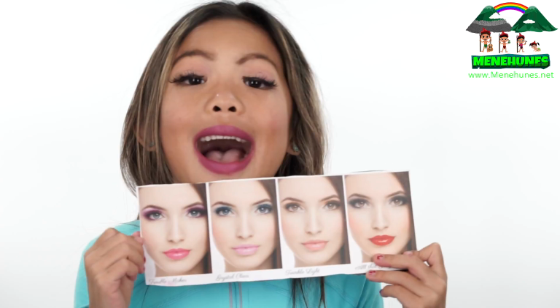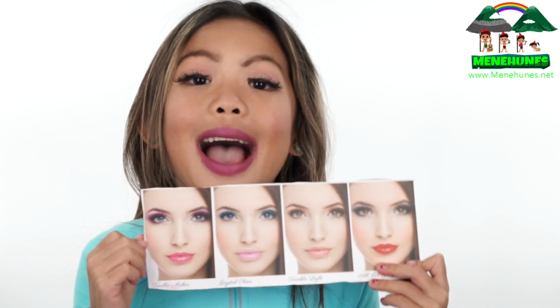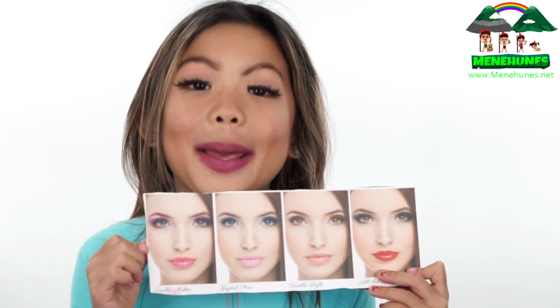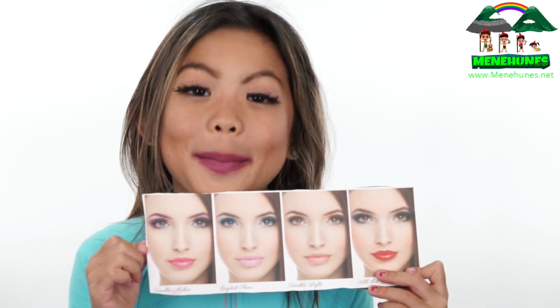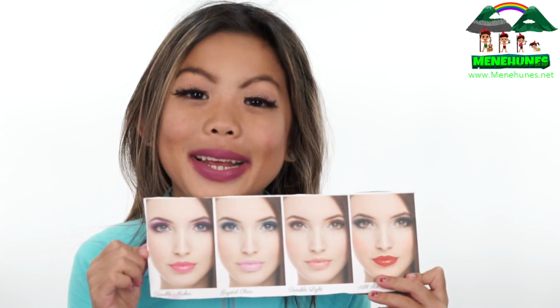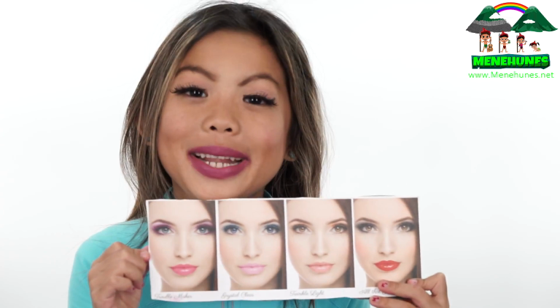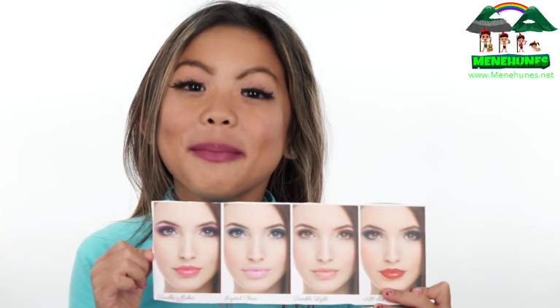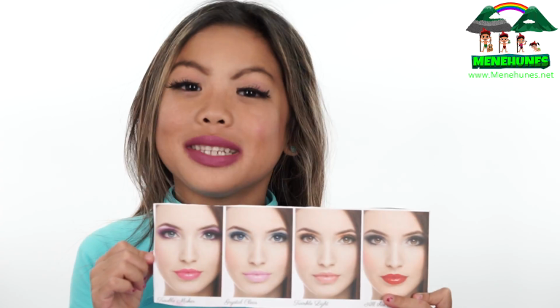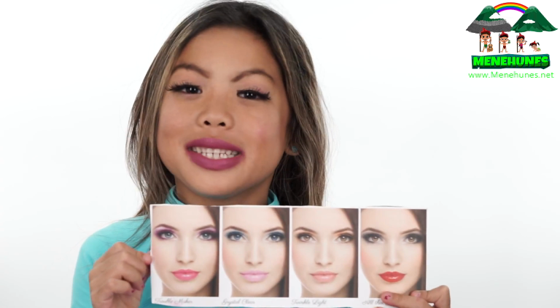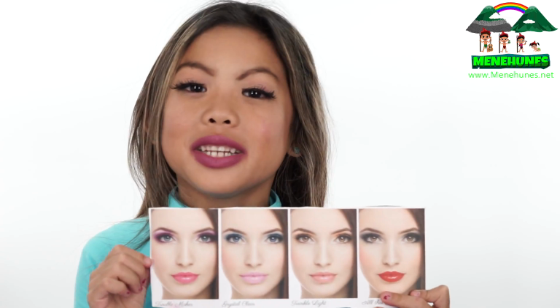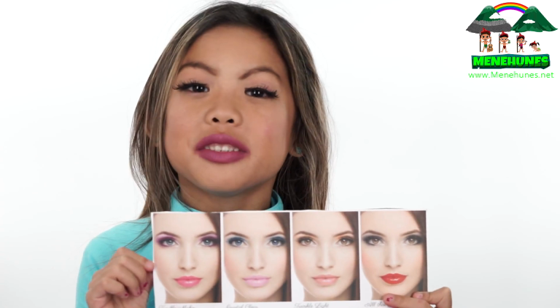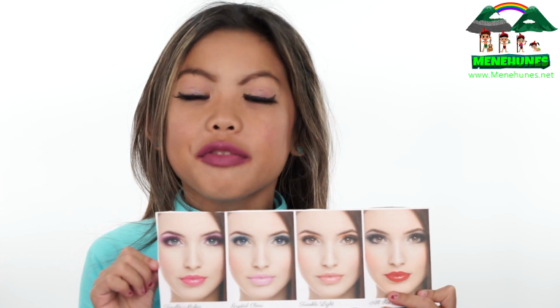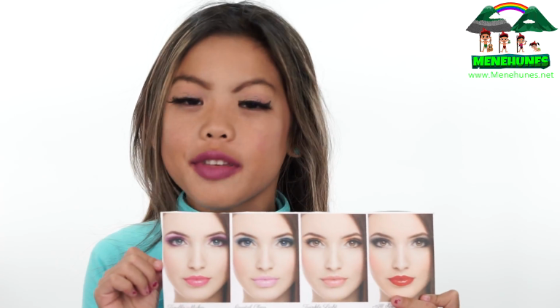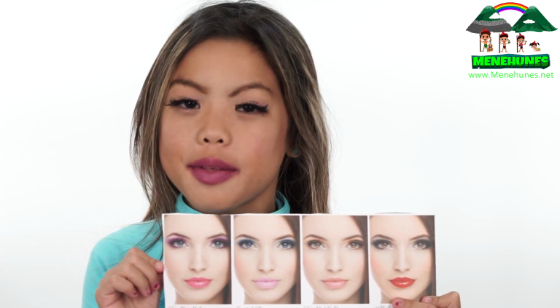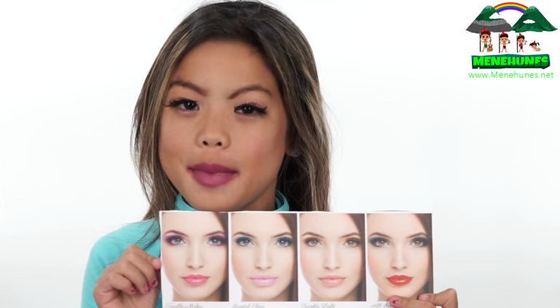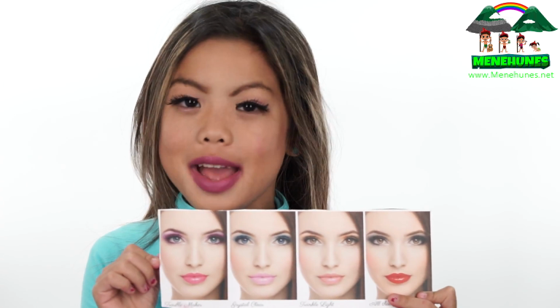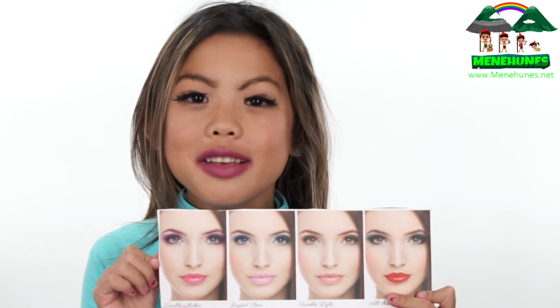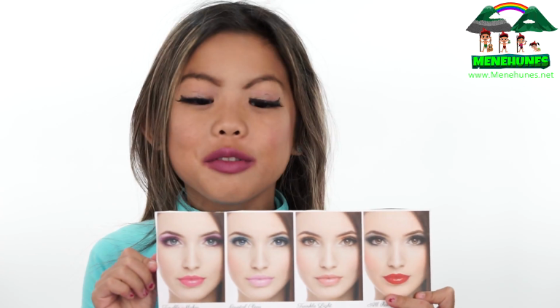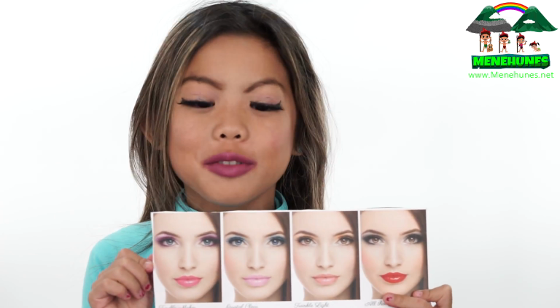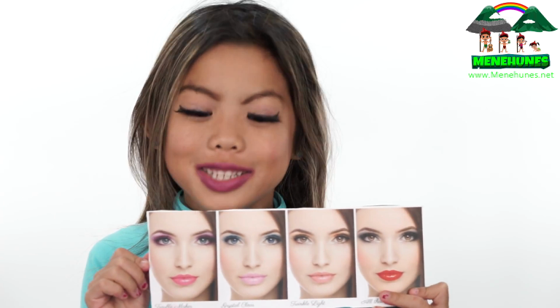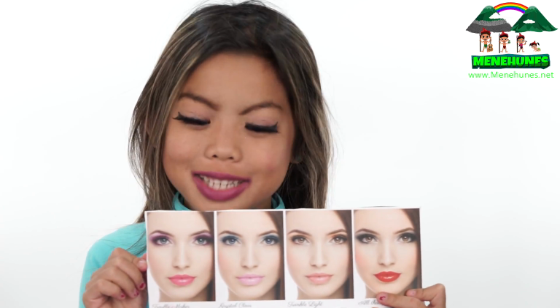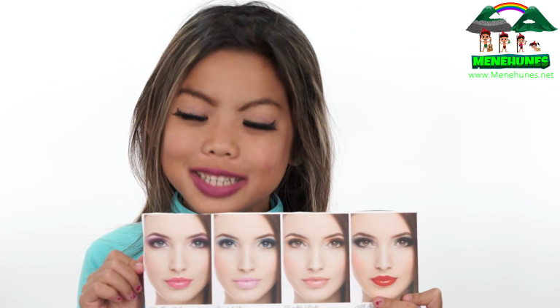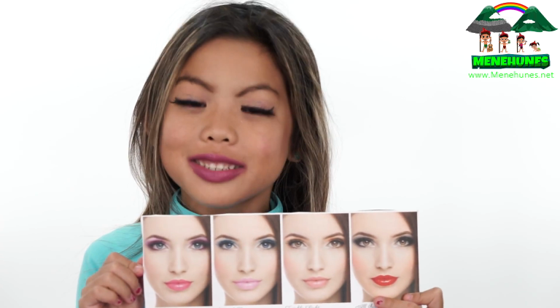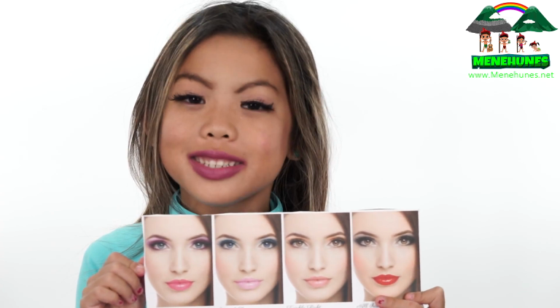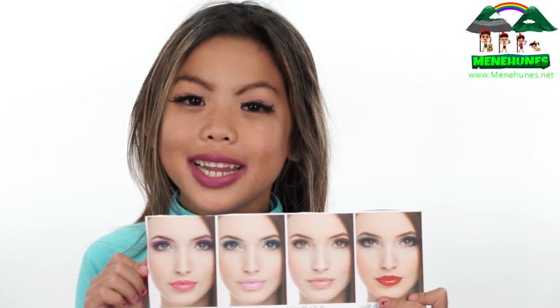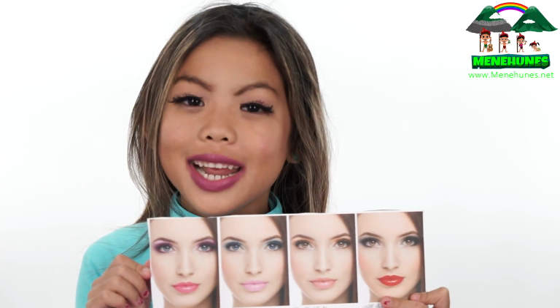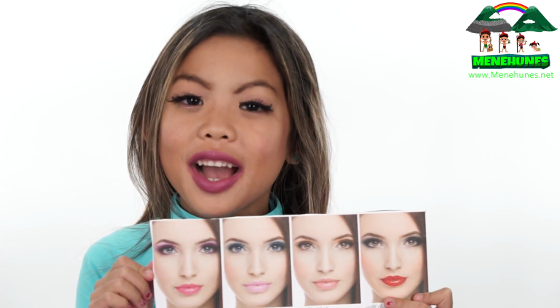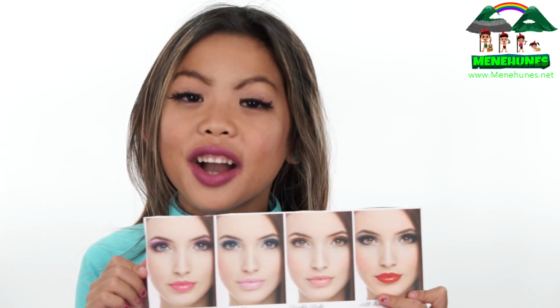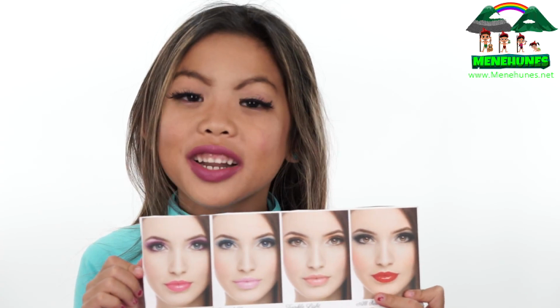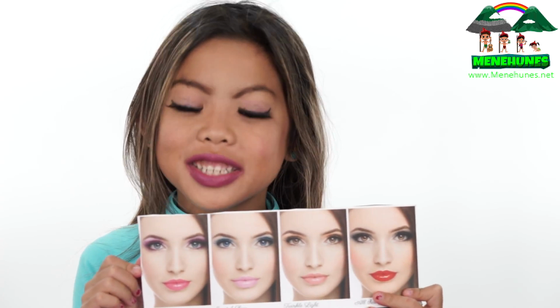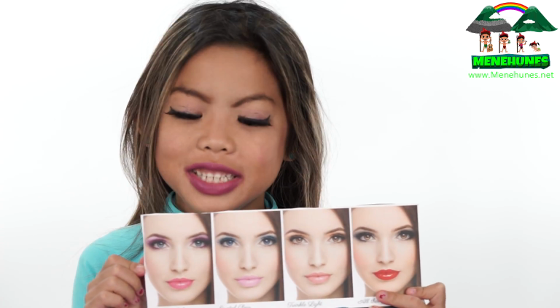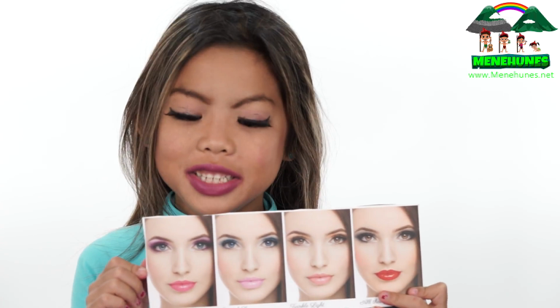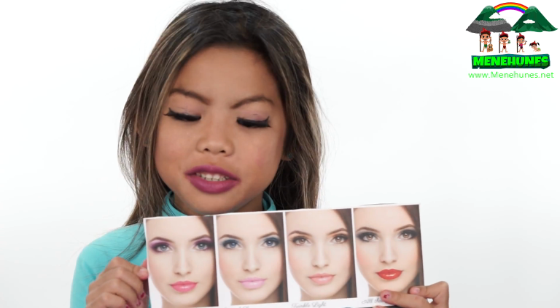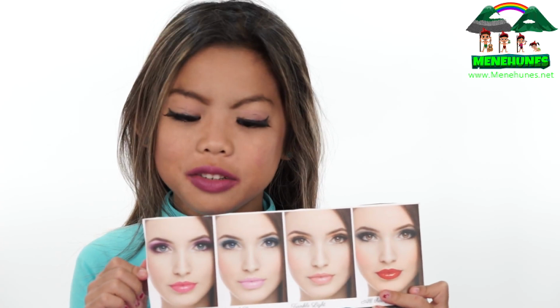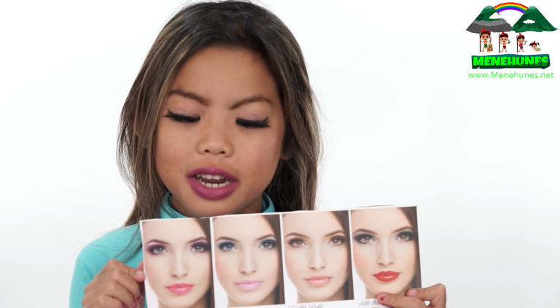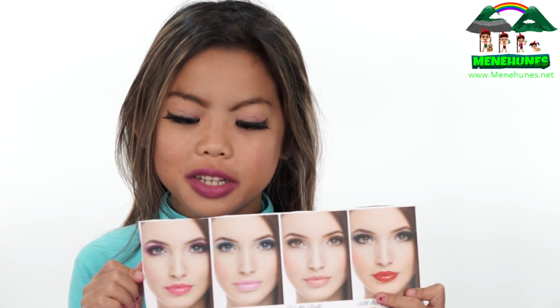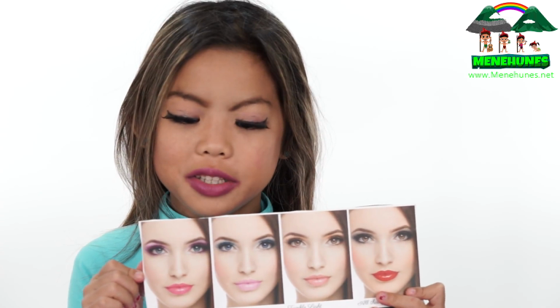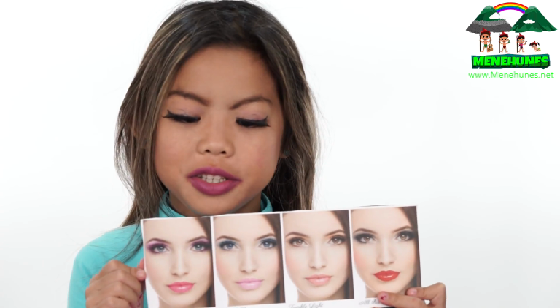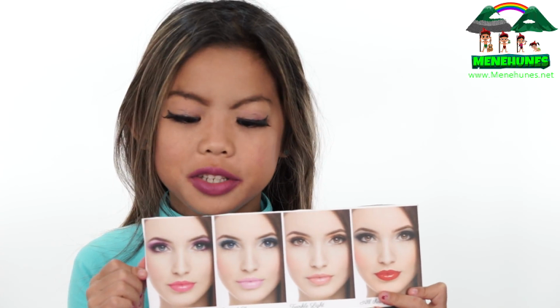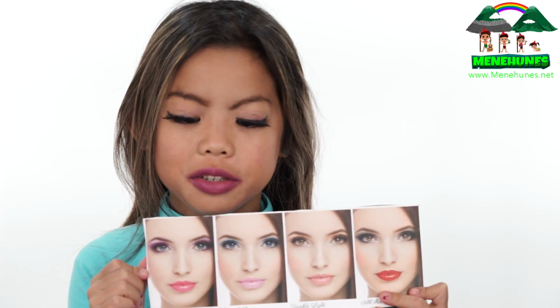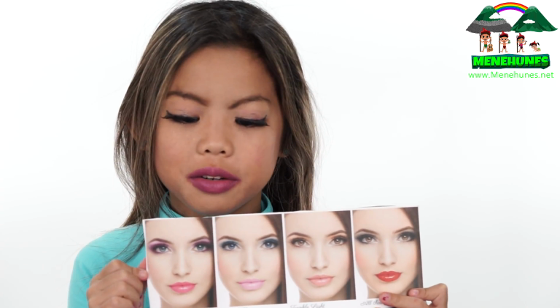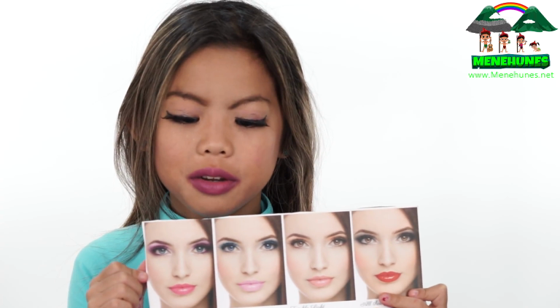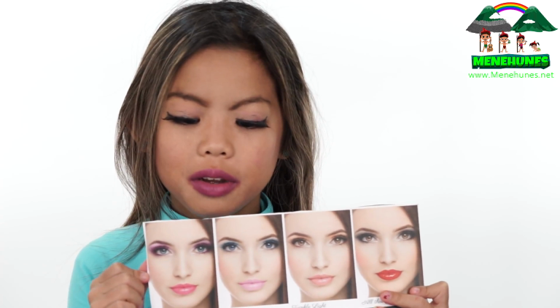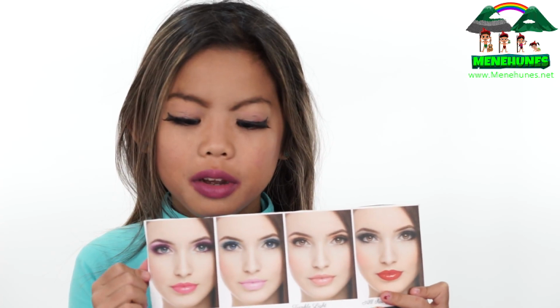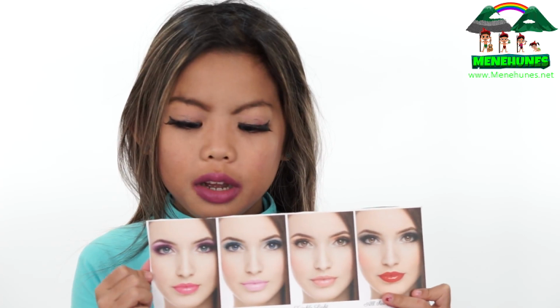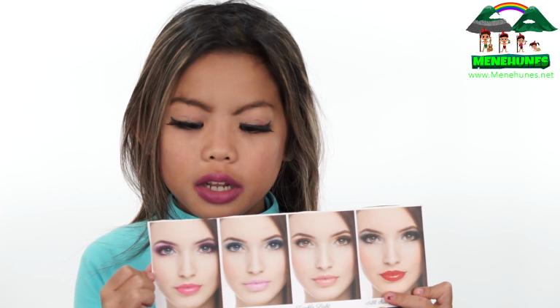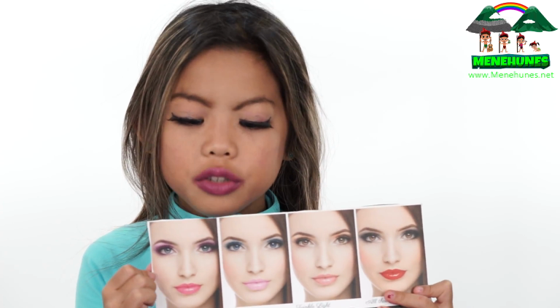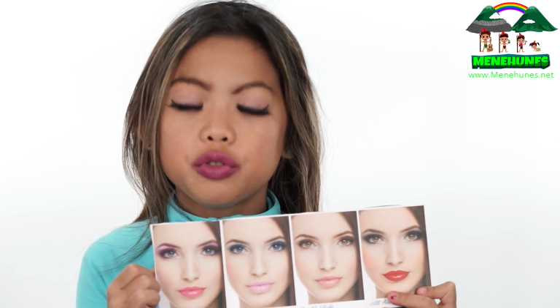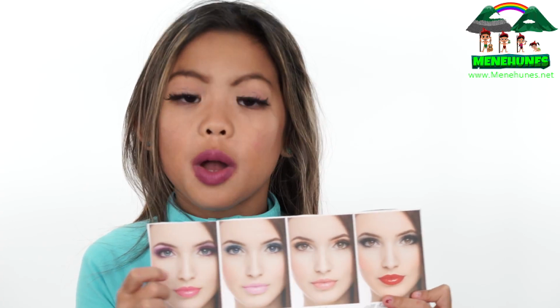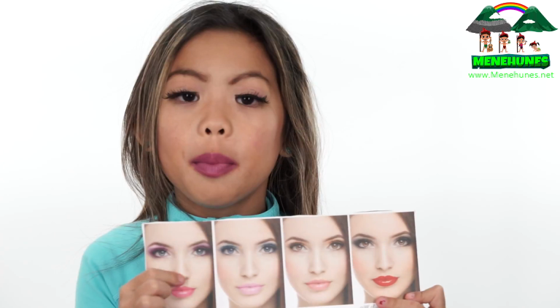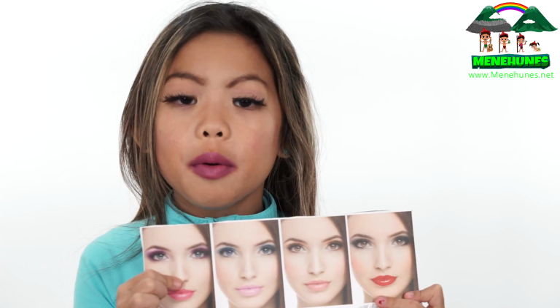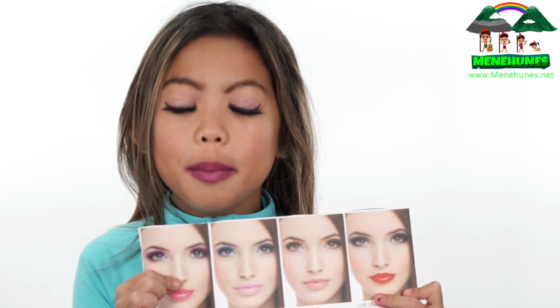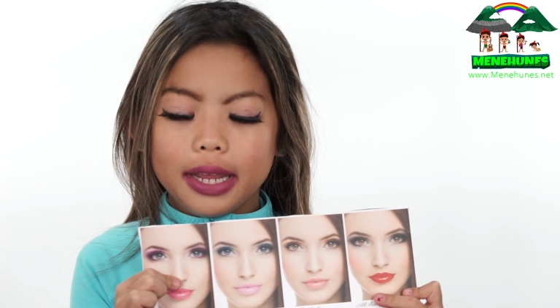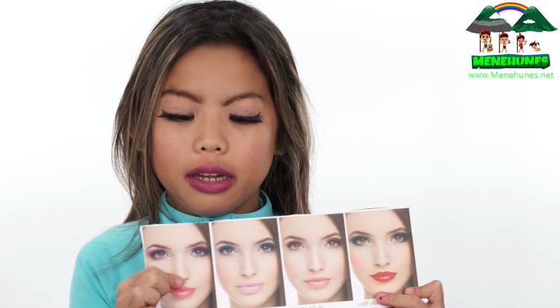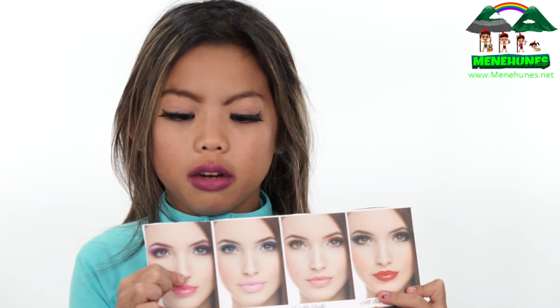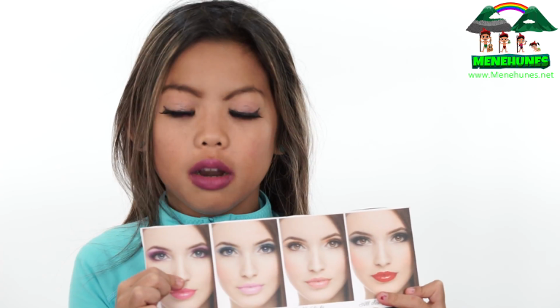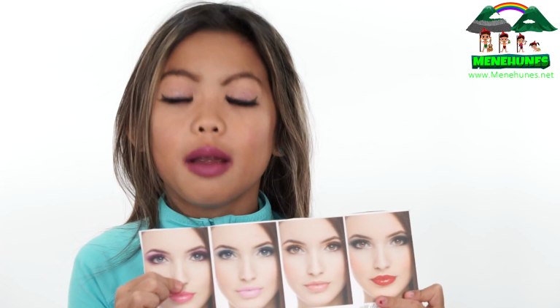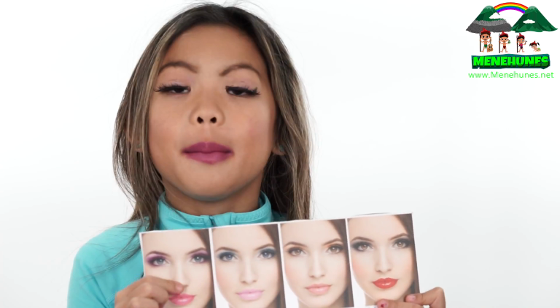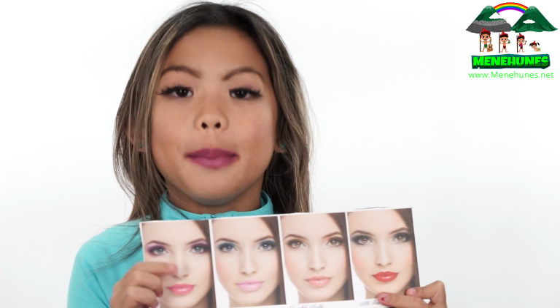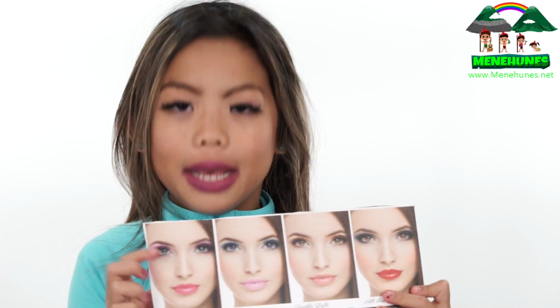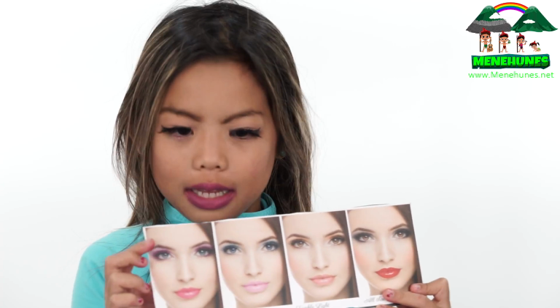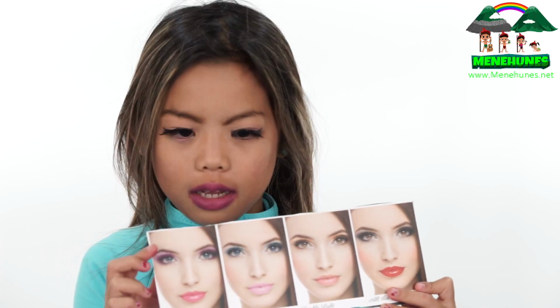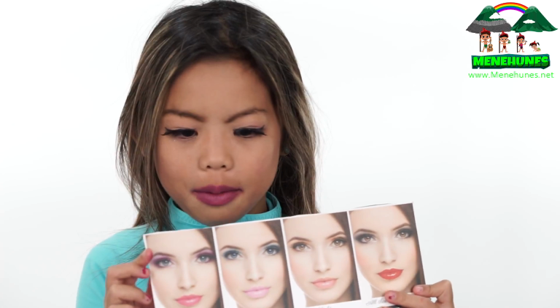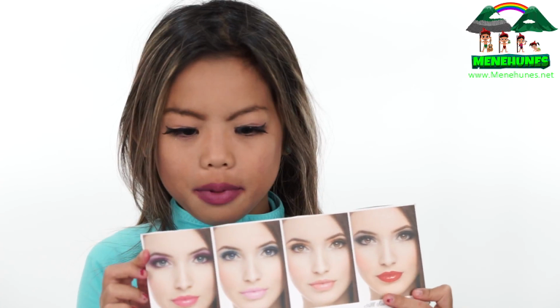Hi, my name is Kendra from the Many Hoonies, and today I'm going to teach you how to do Troublemaker Makeup.